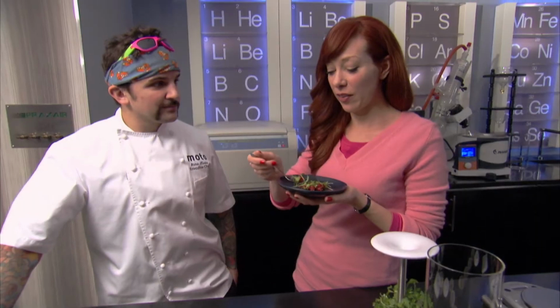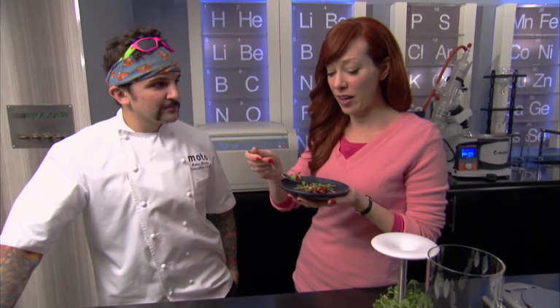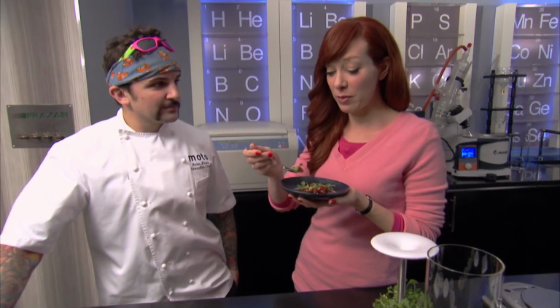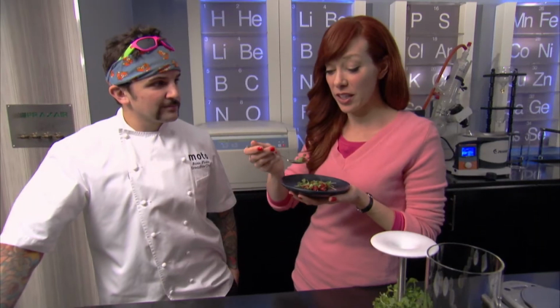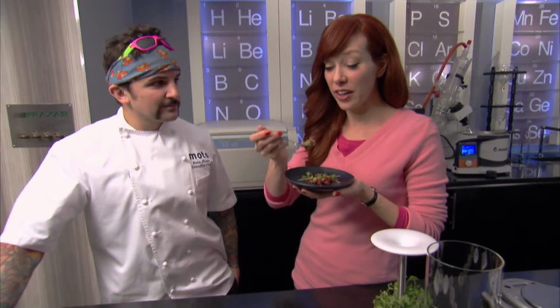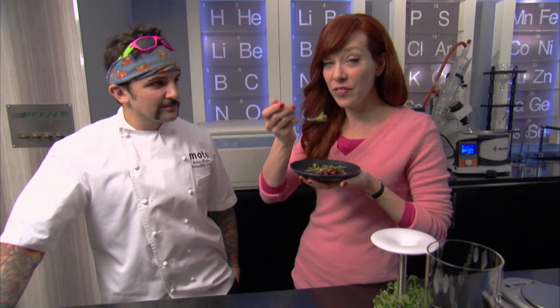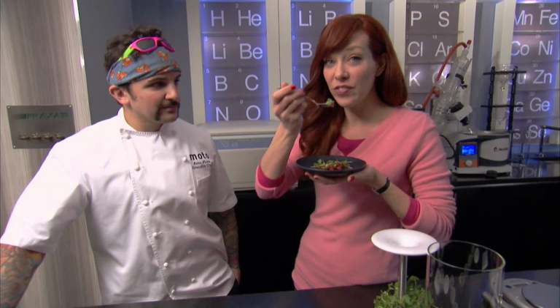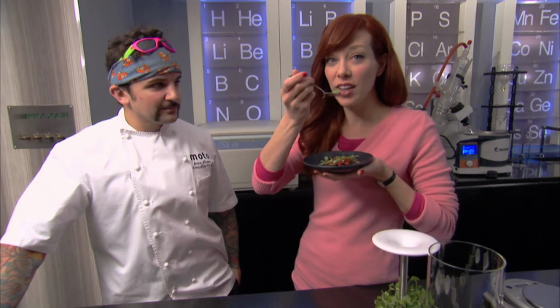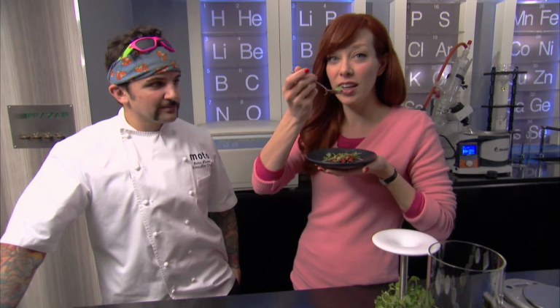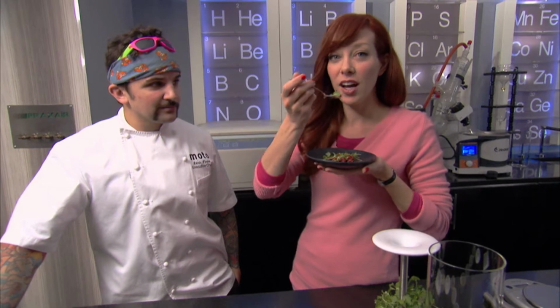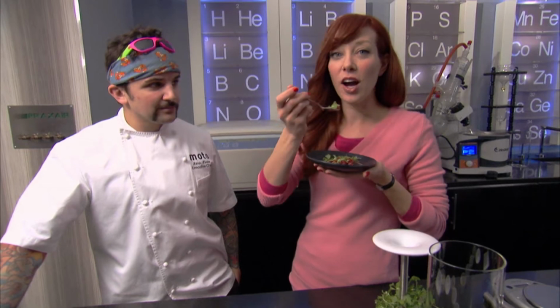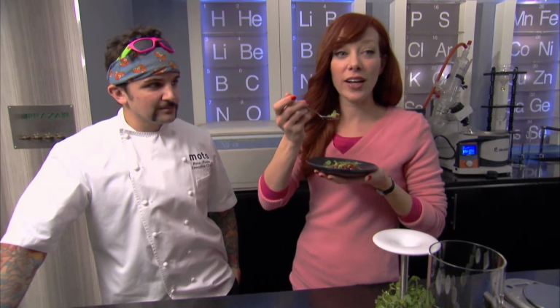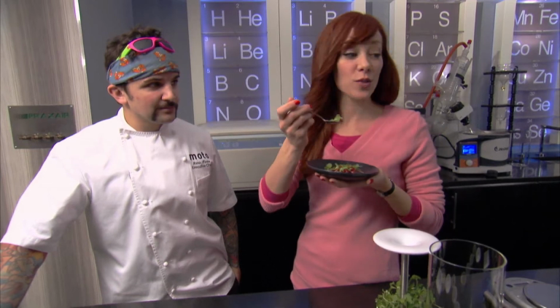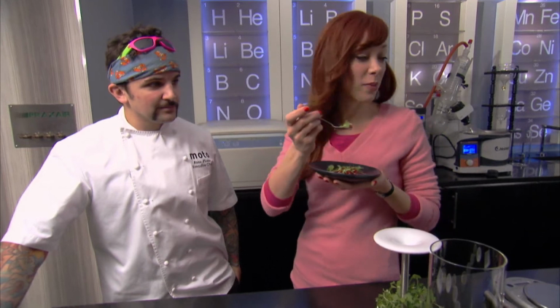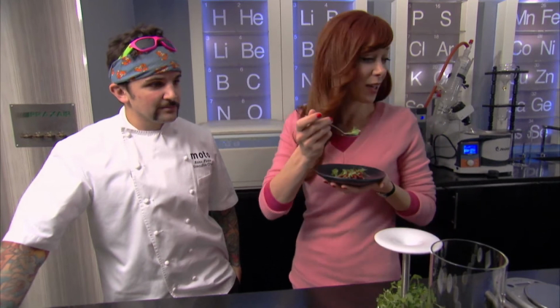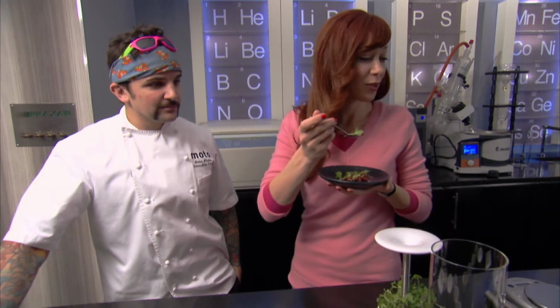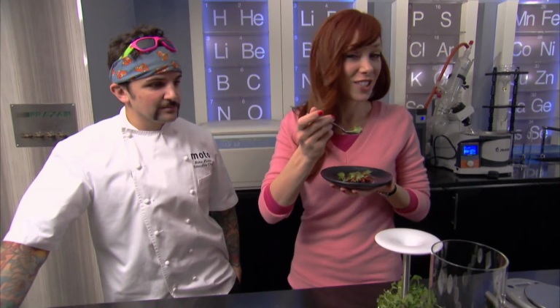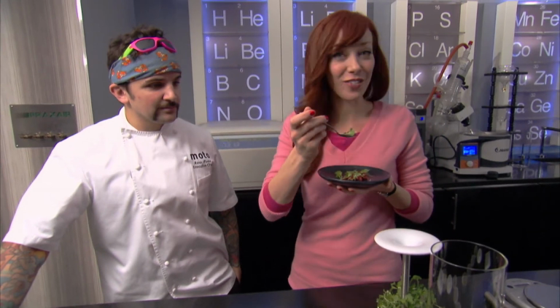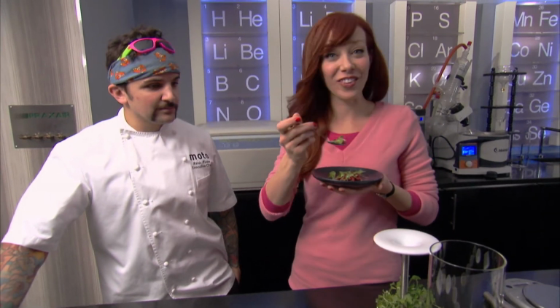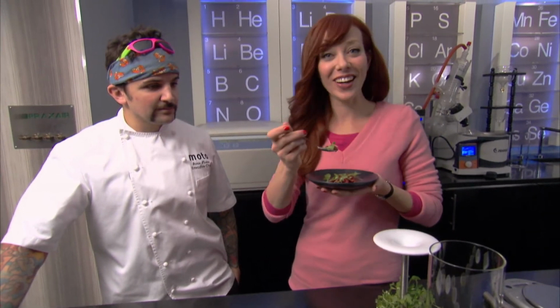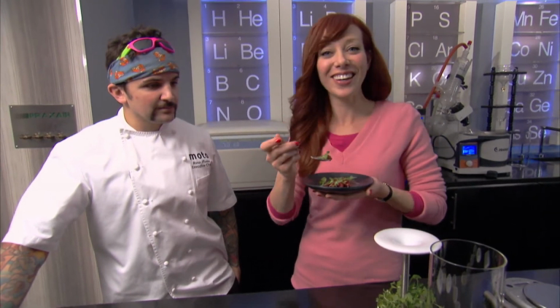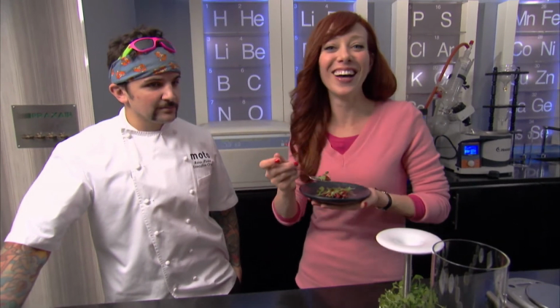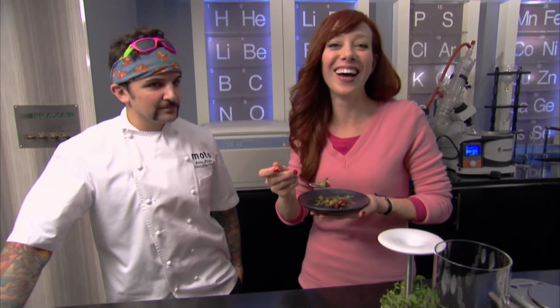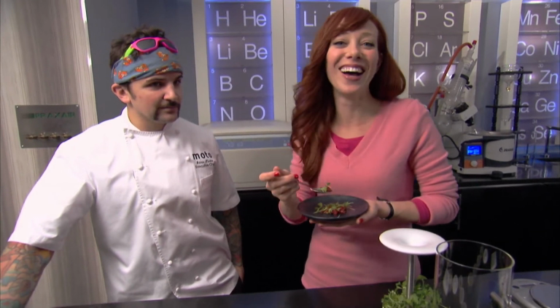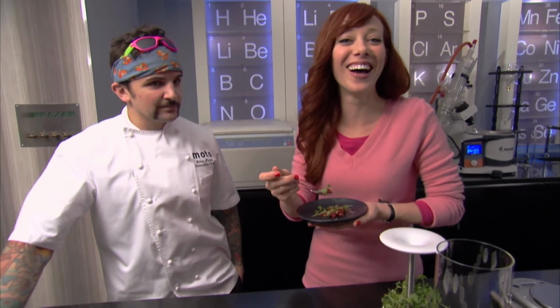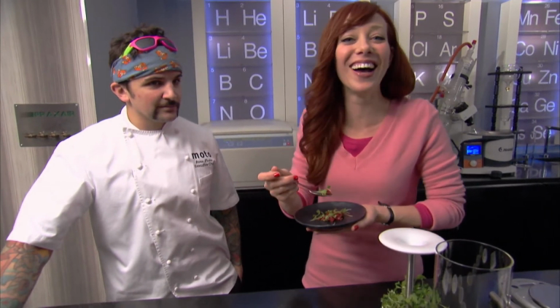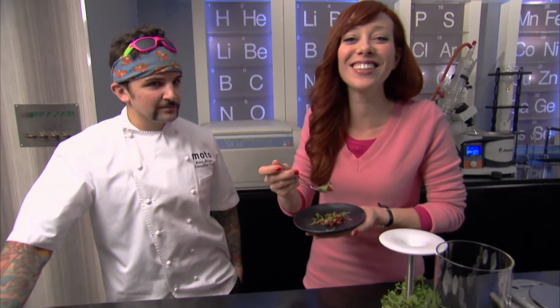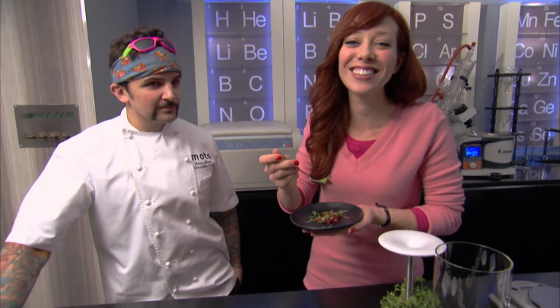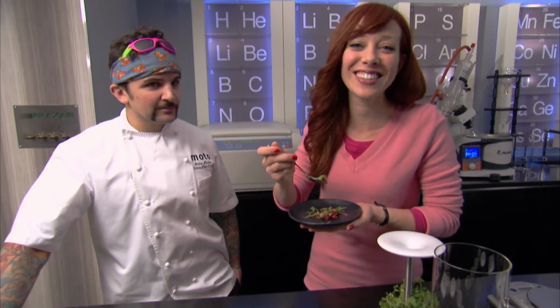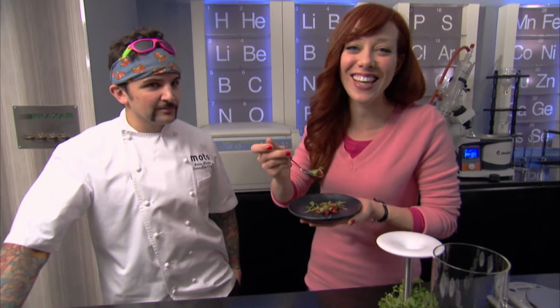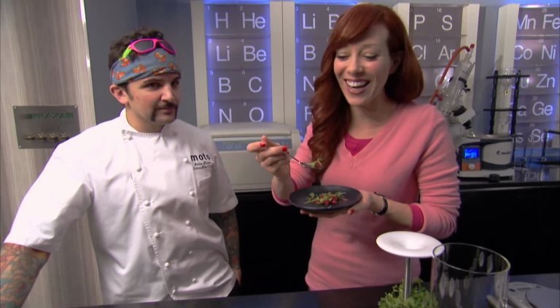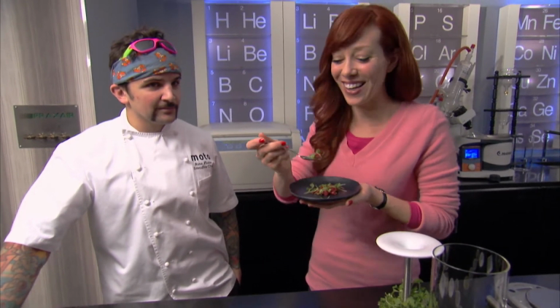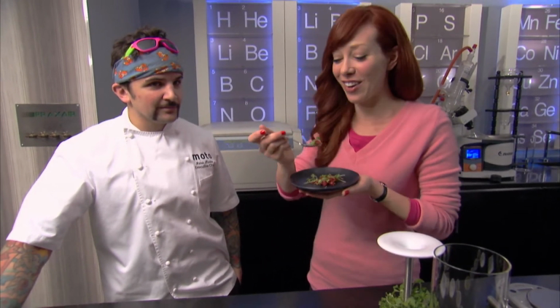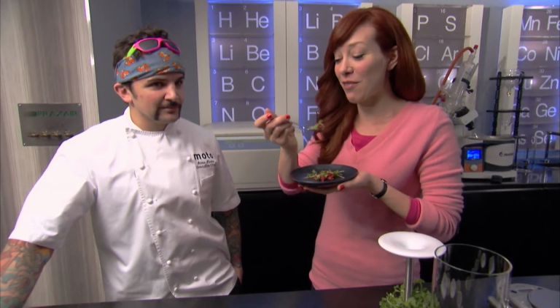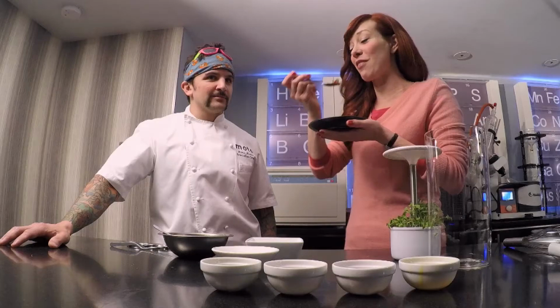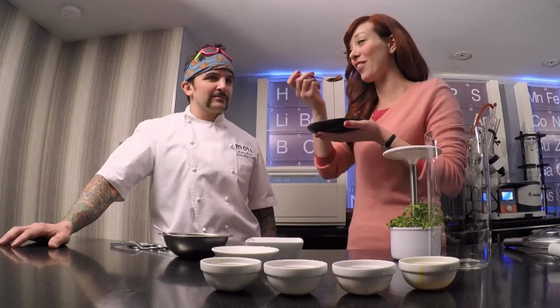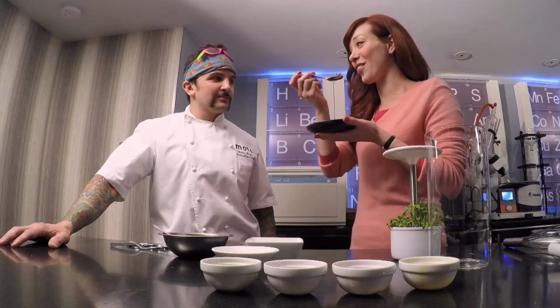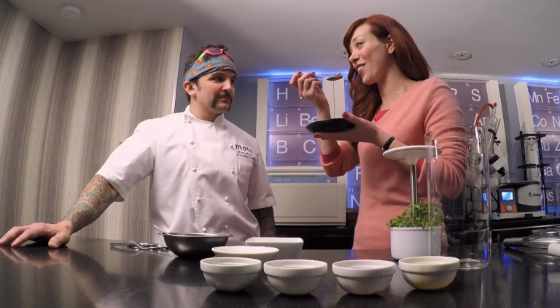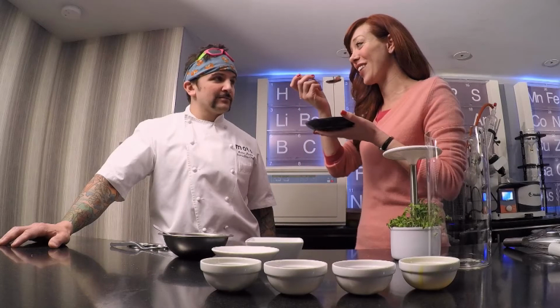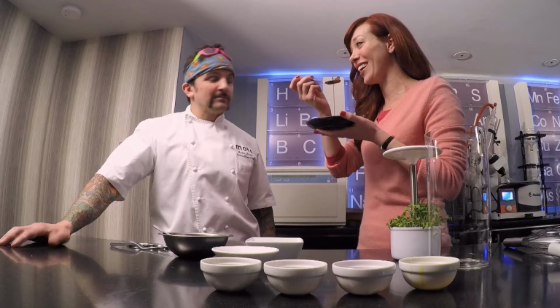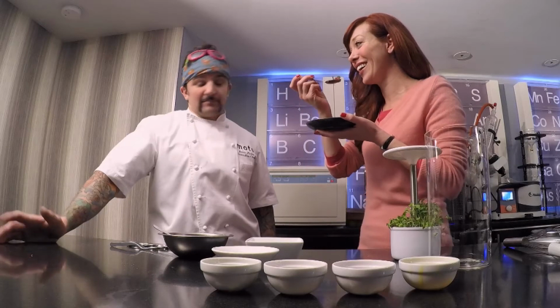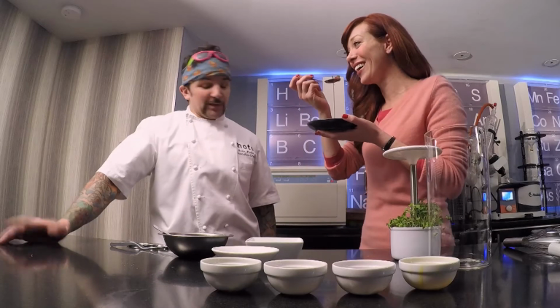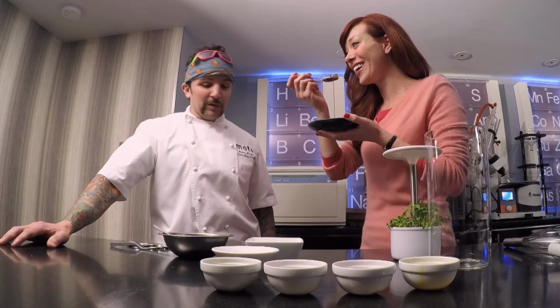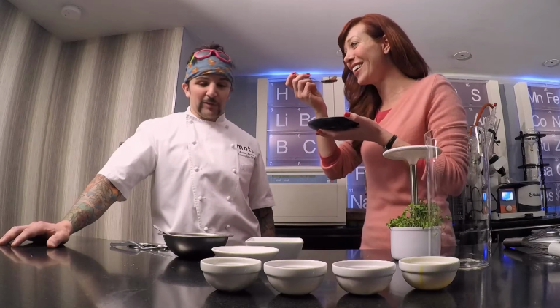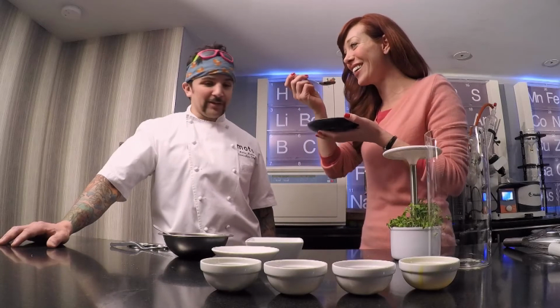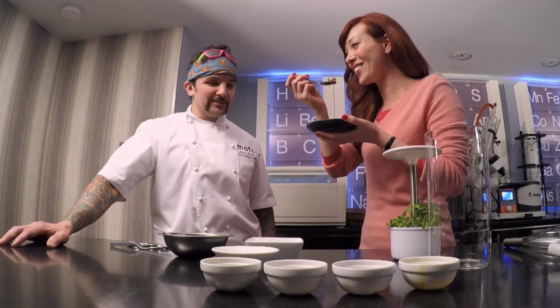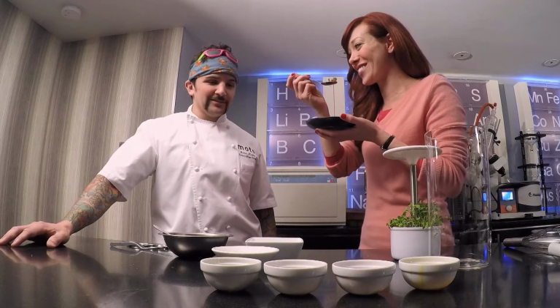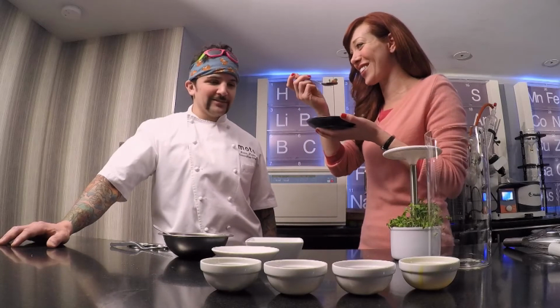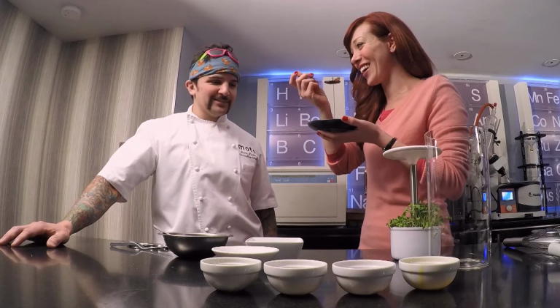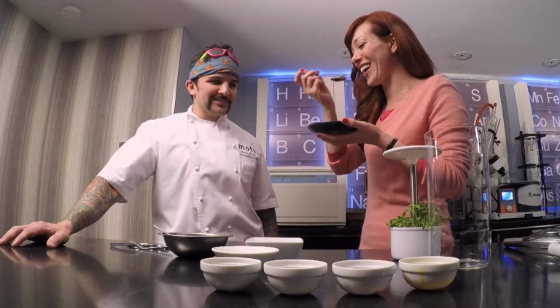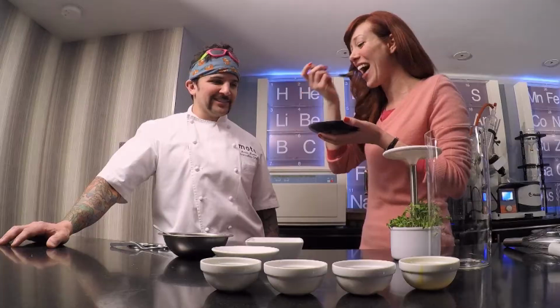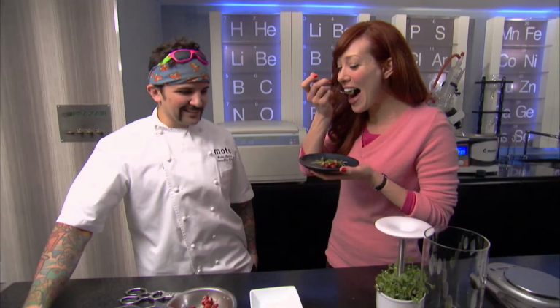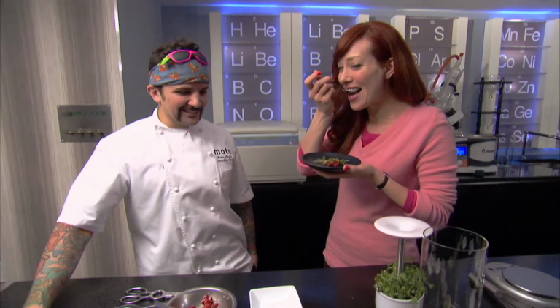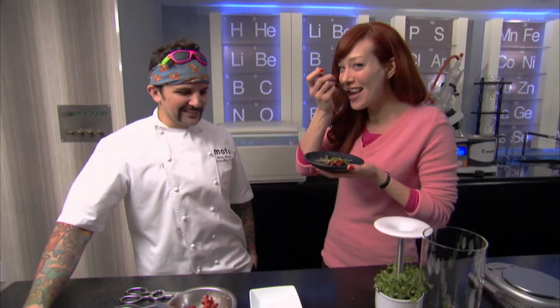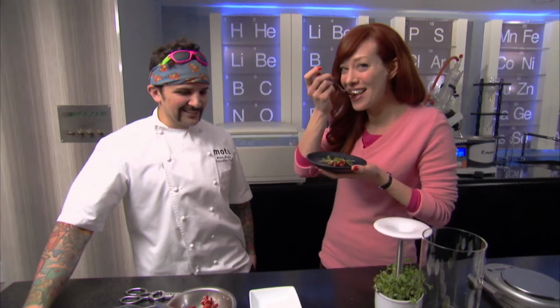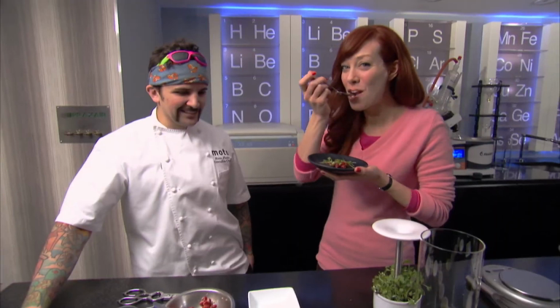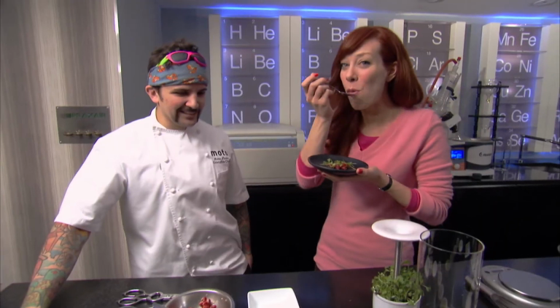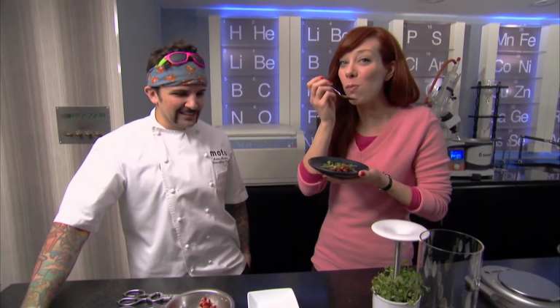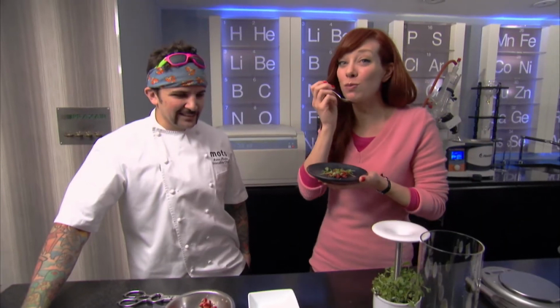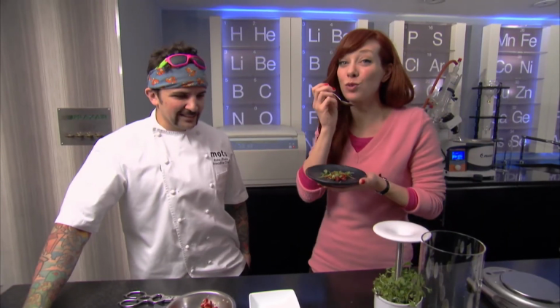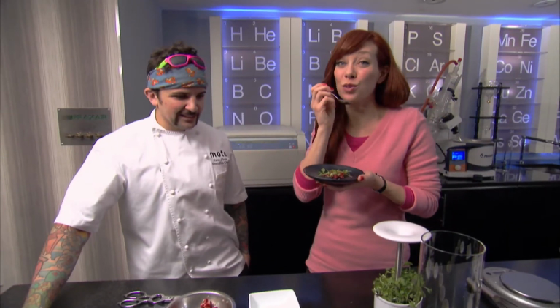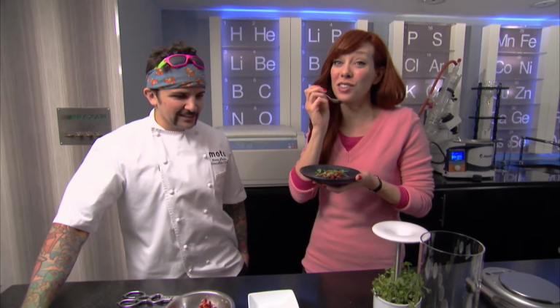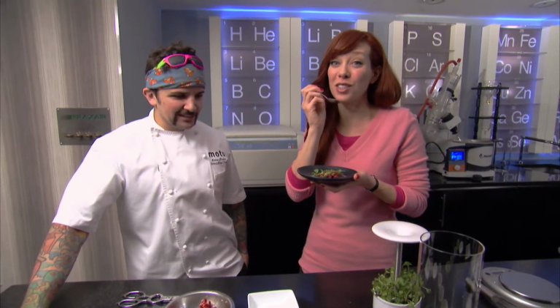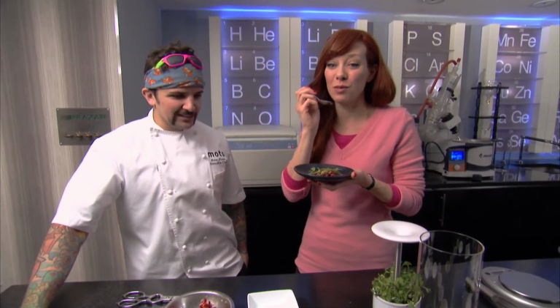I was basically done after that first bite, but kept going. I put another one in — it's really good.